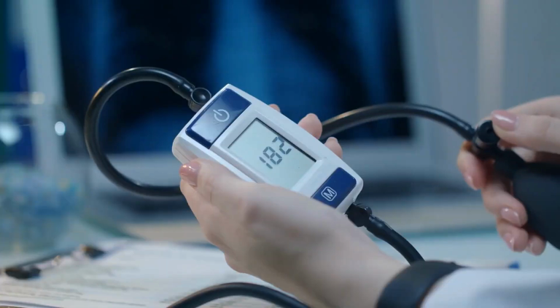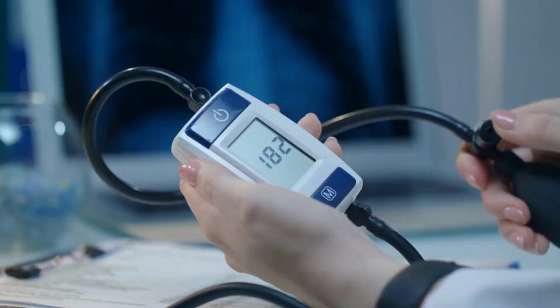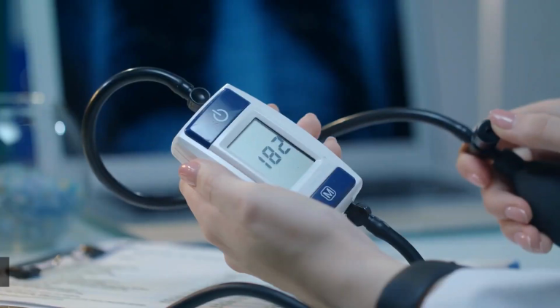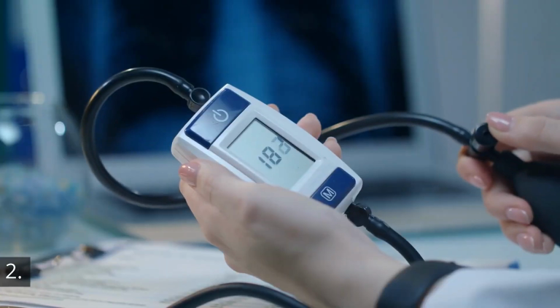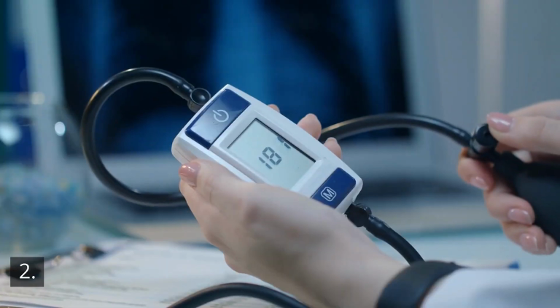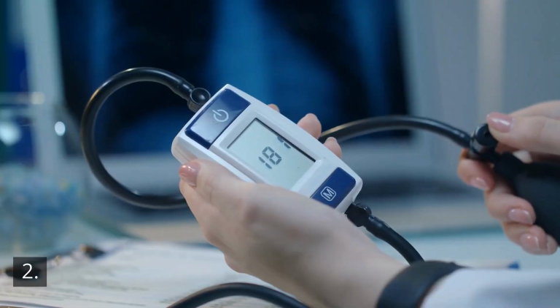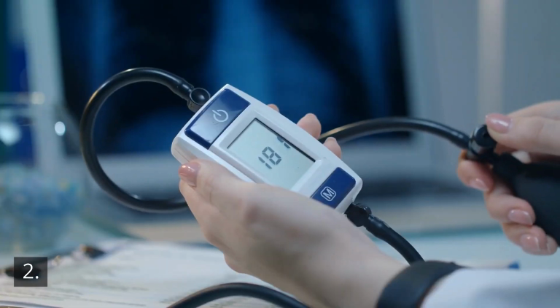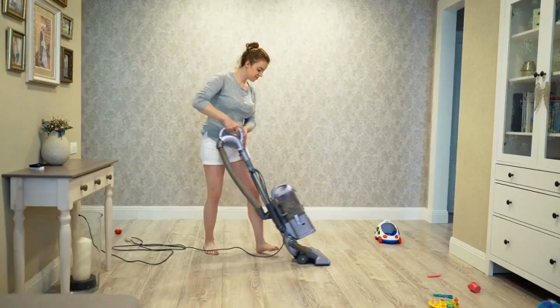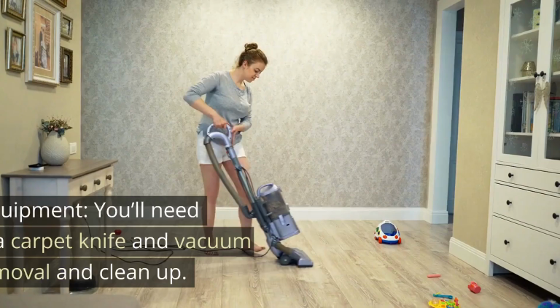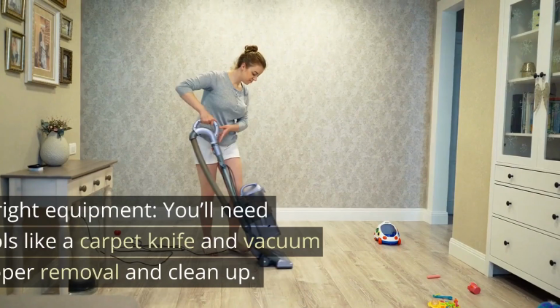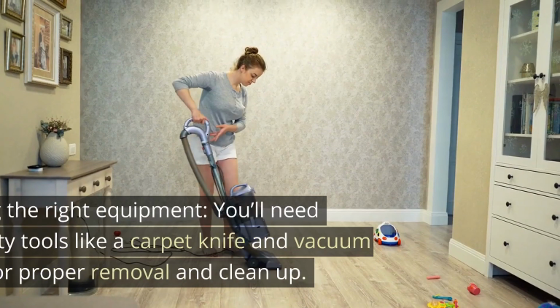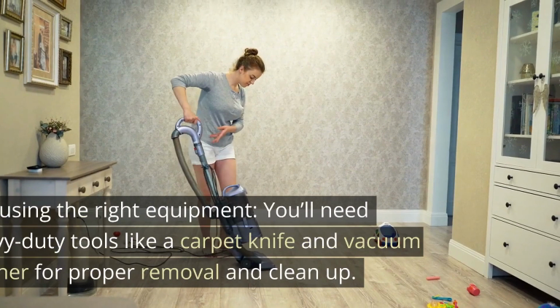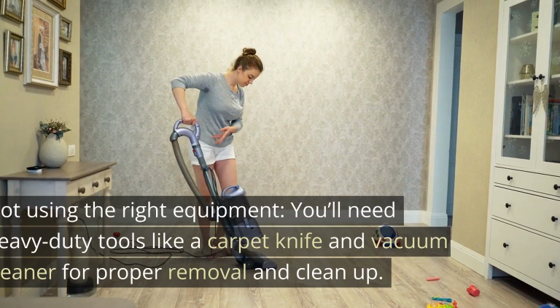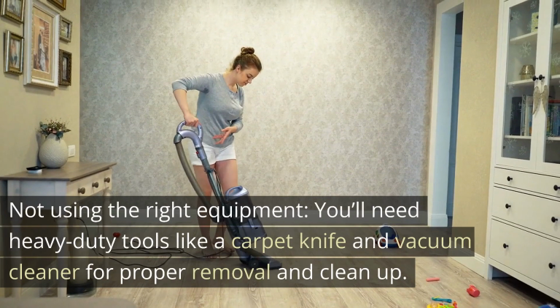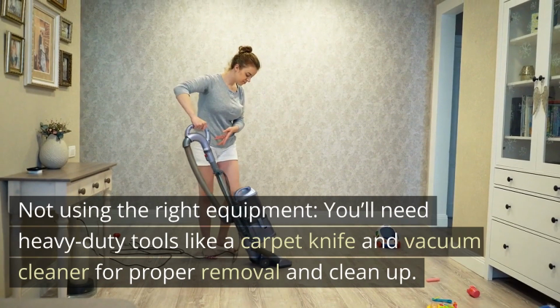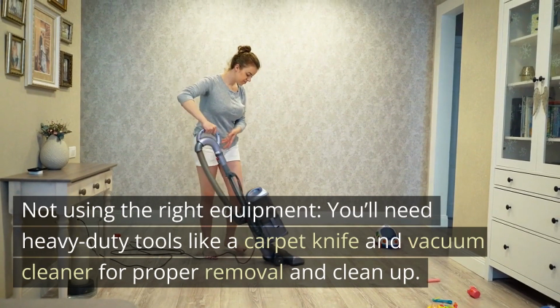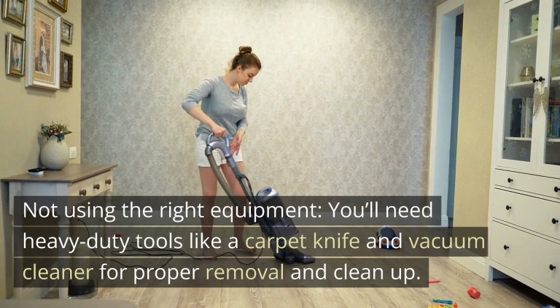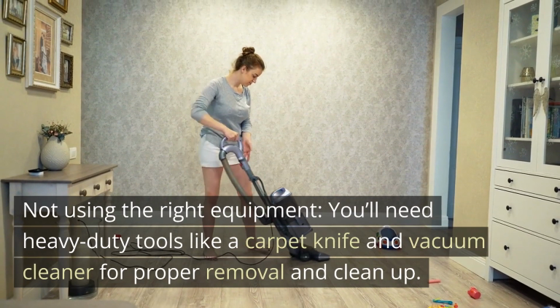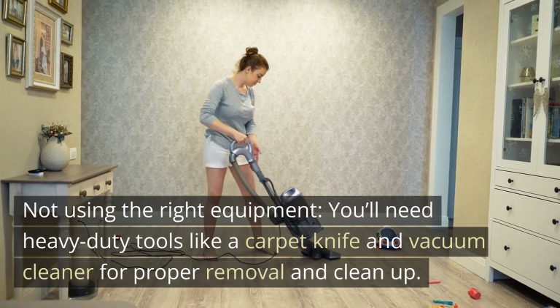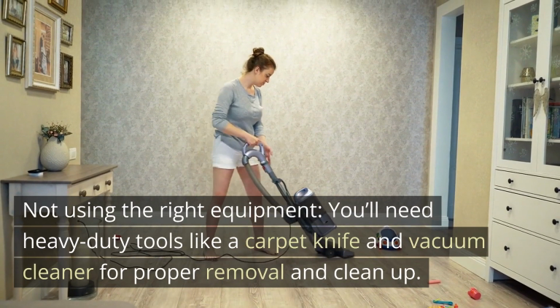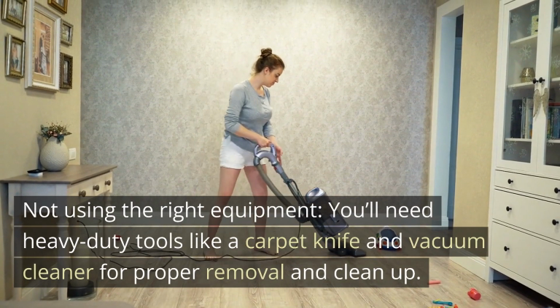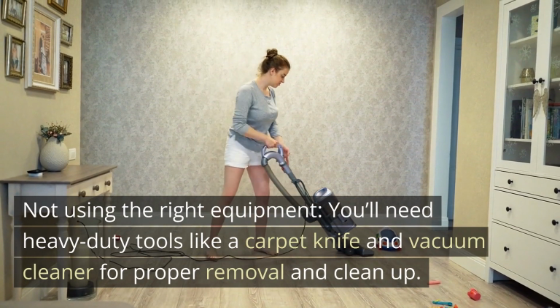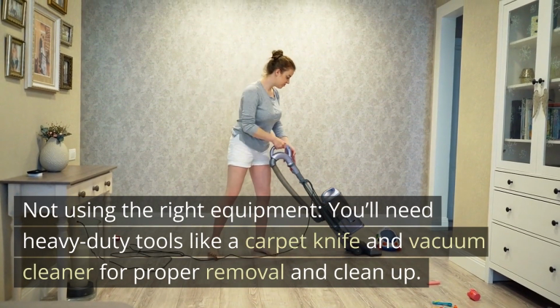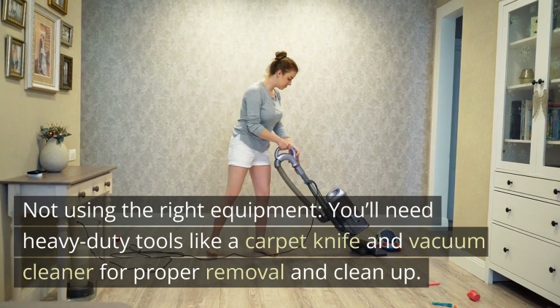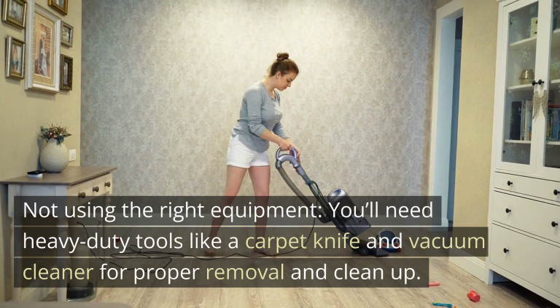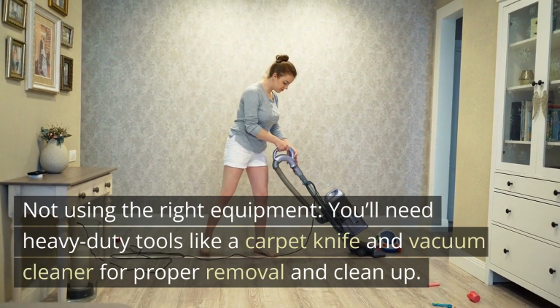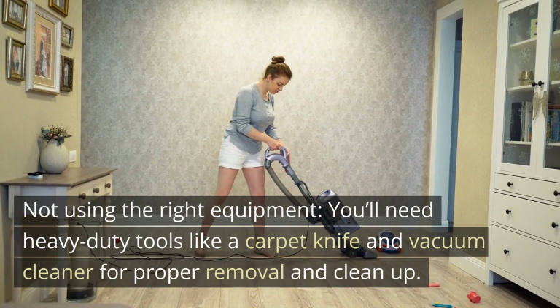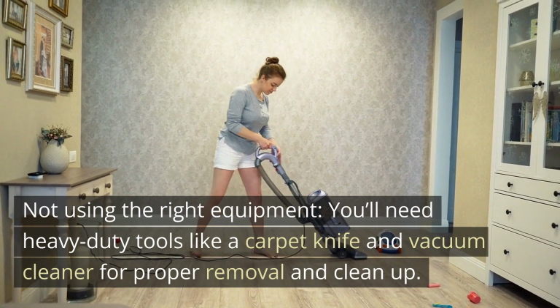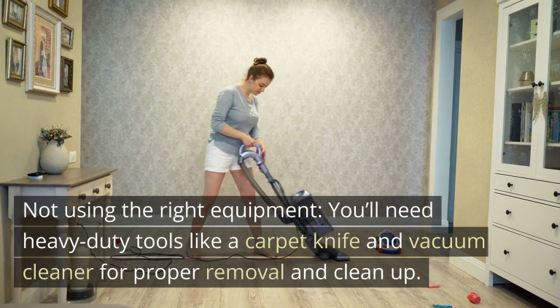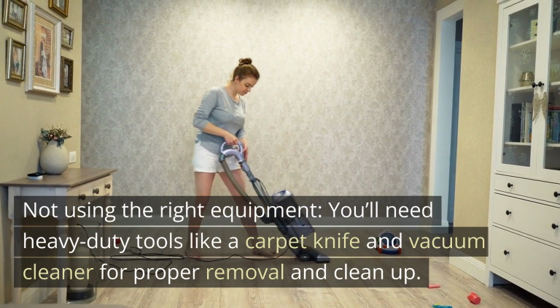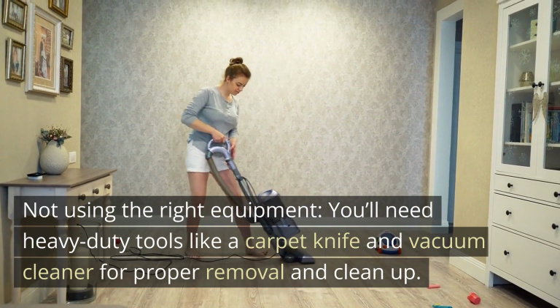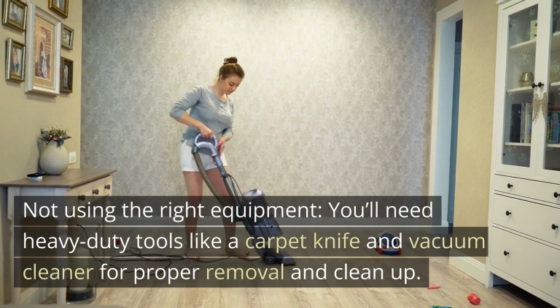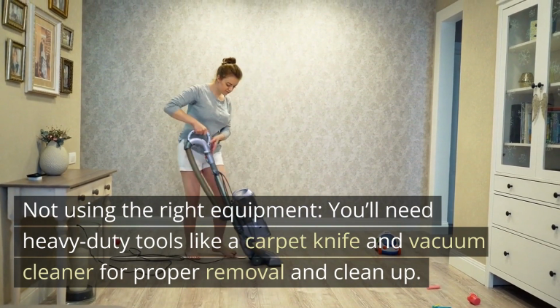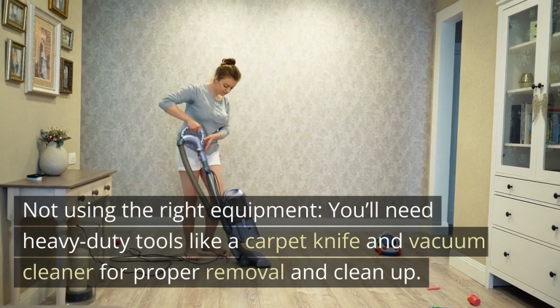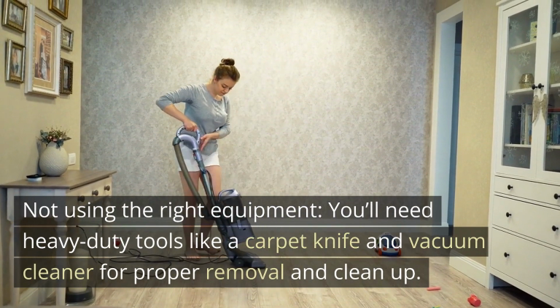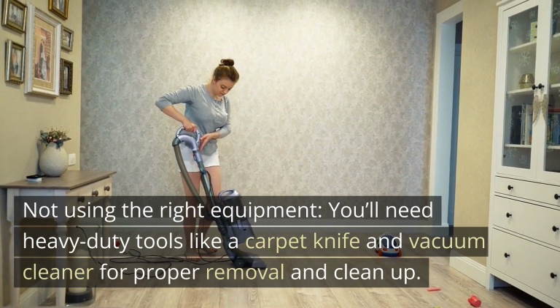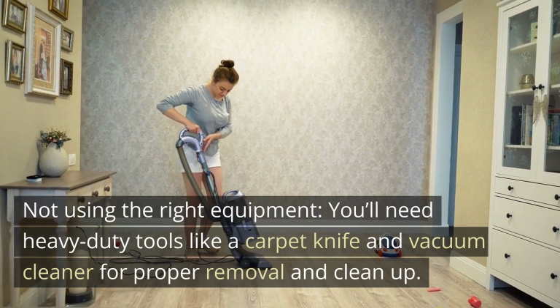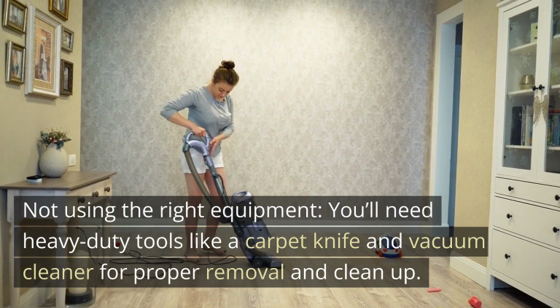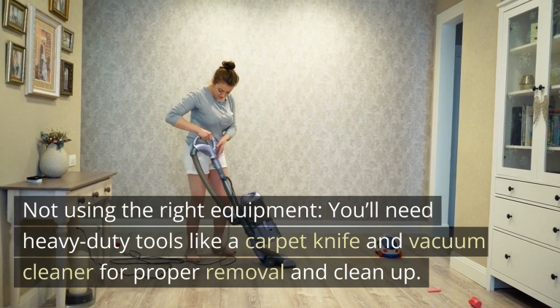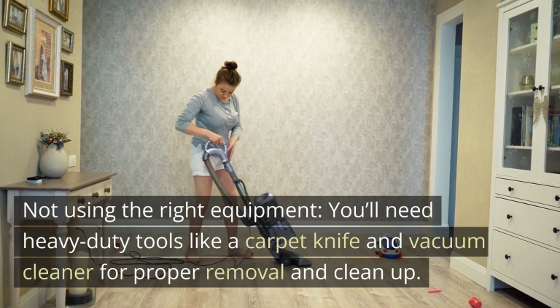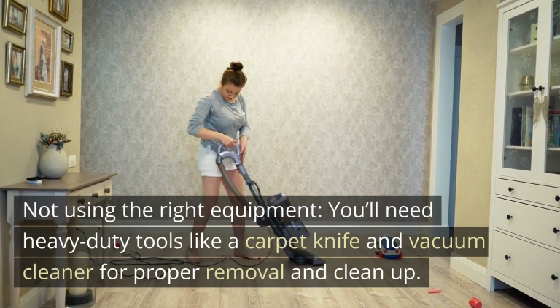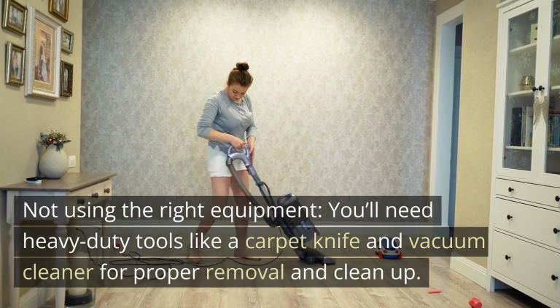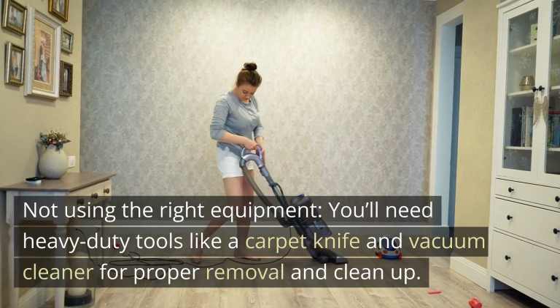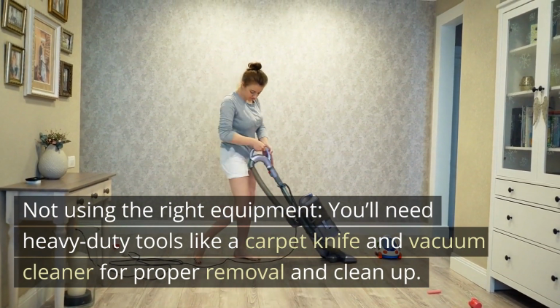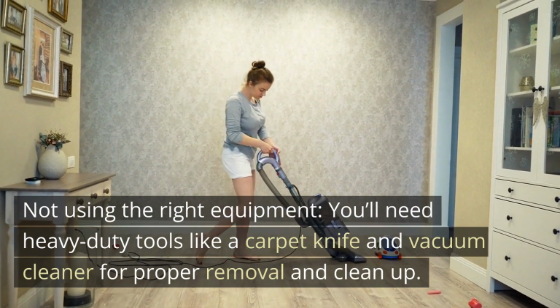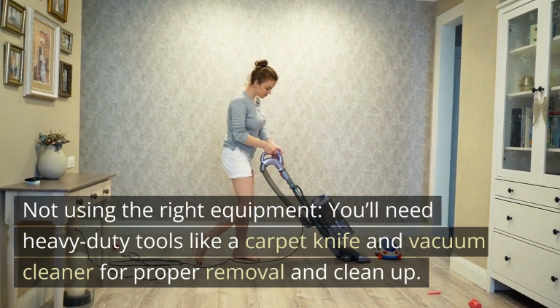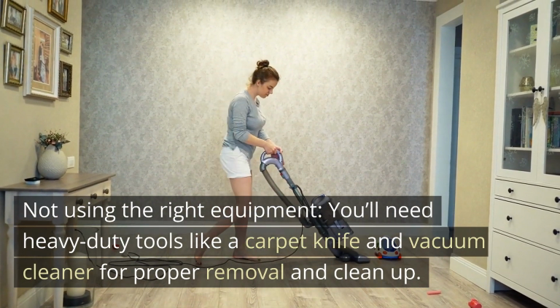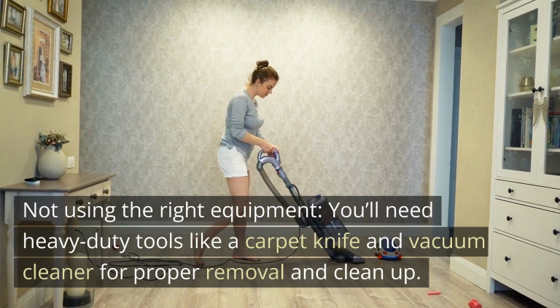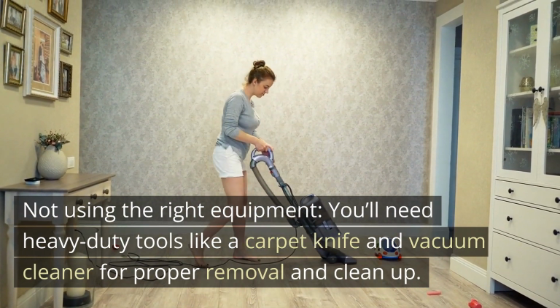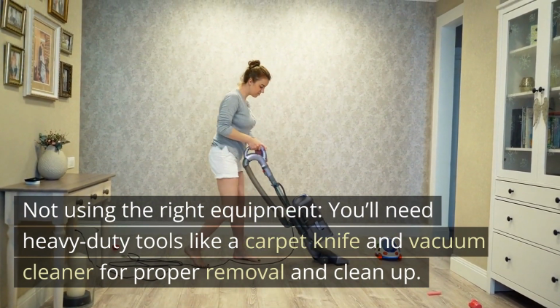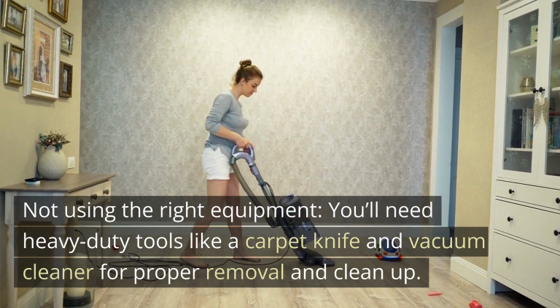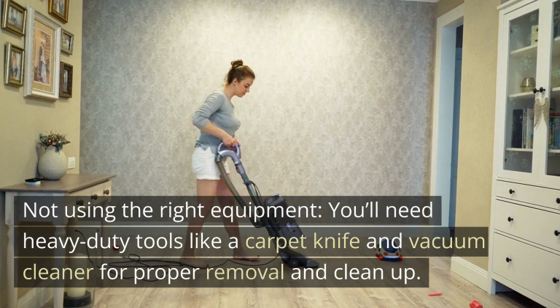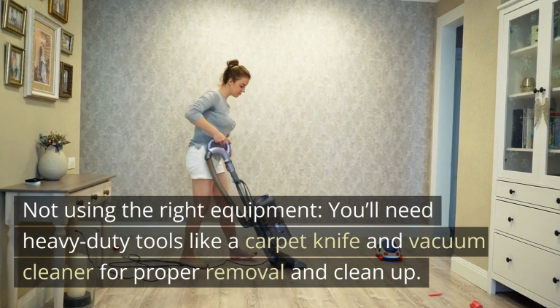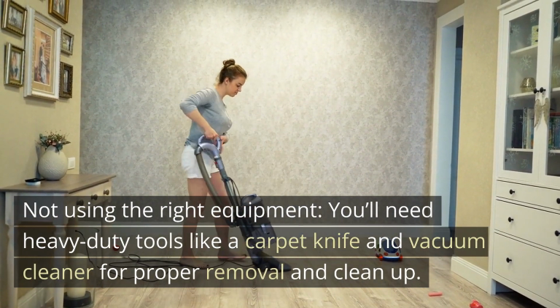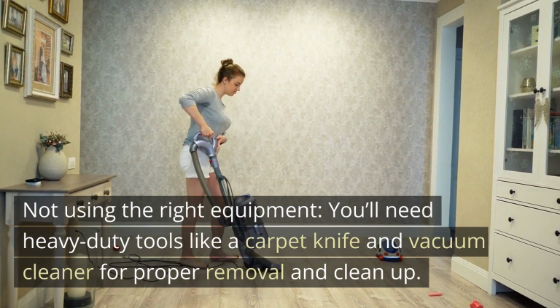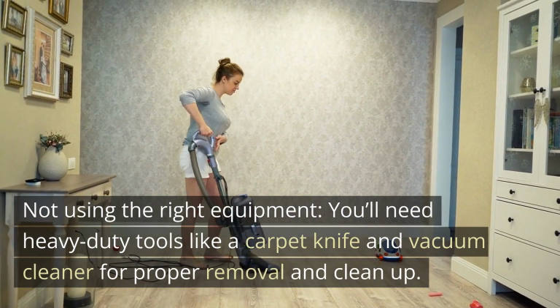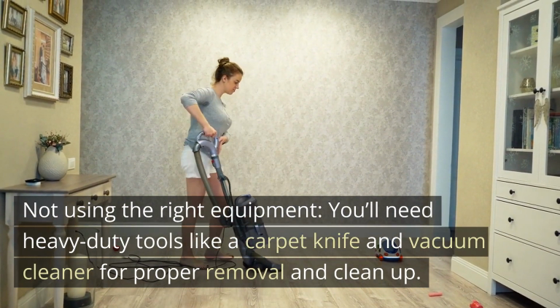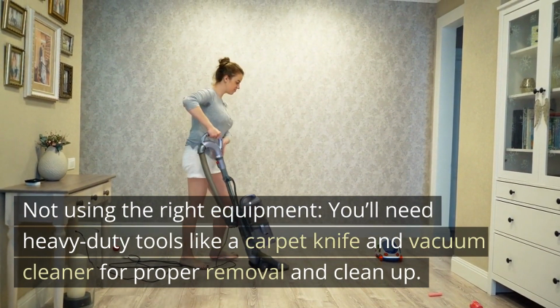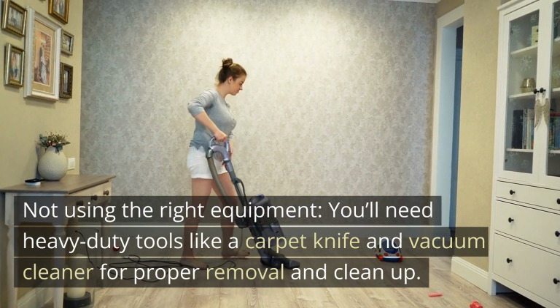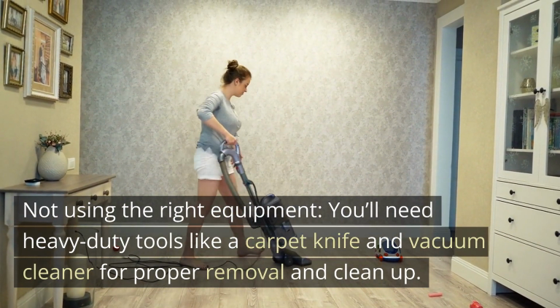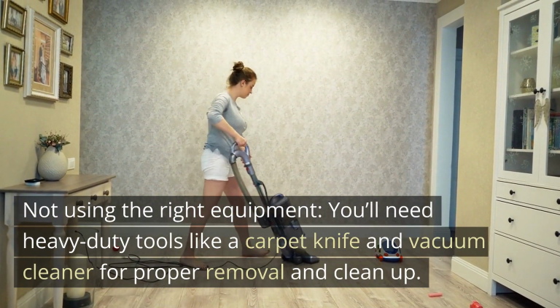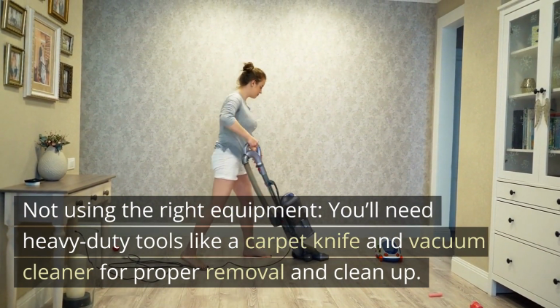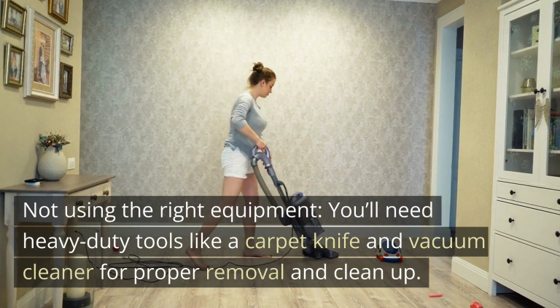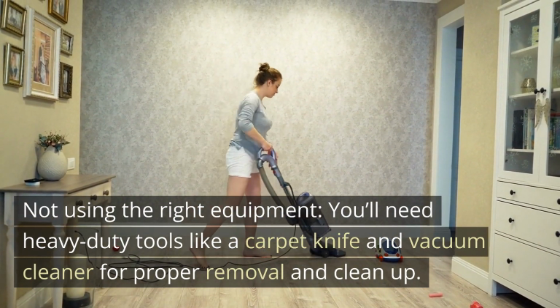Mistake 2: Not using the right equipment. You'll need heavy-duty tools like a carpet knife and vacuum cleaner for proper removal and cleanup.